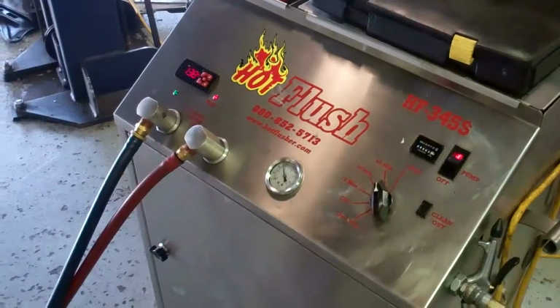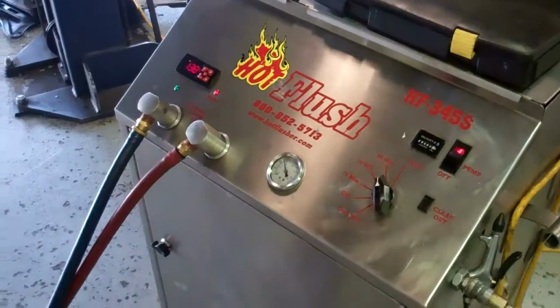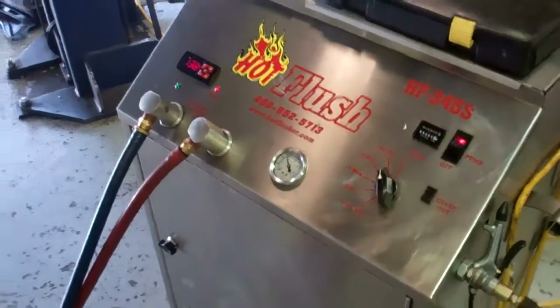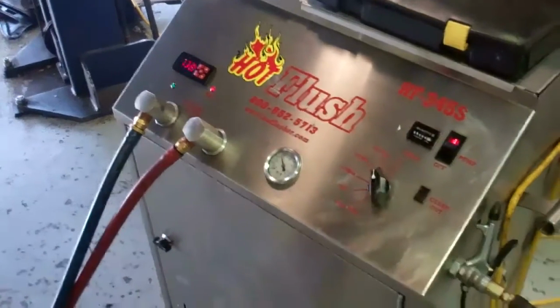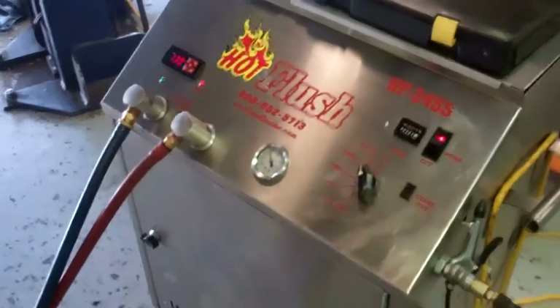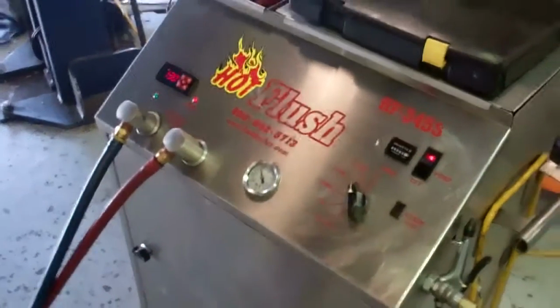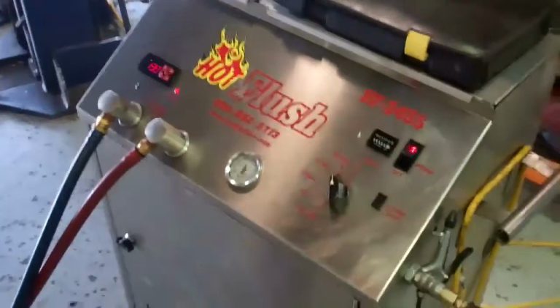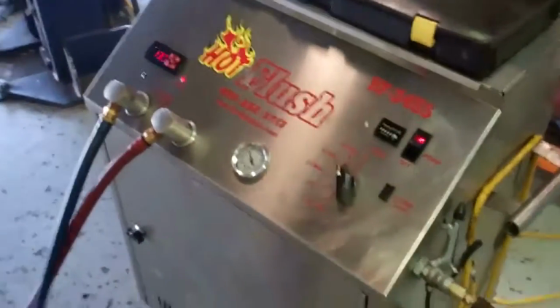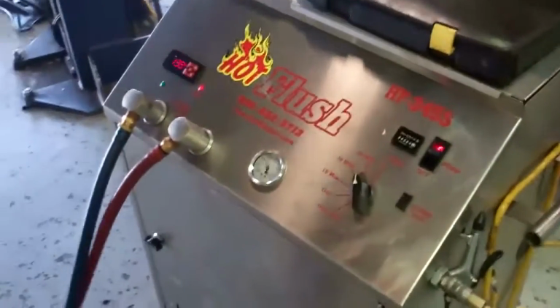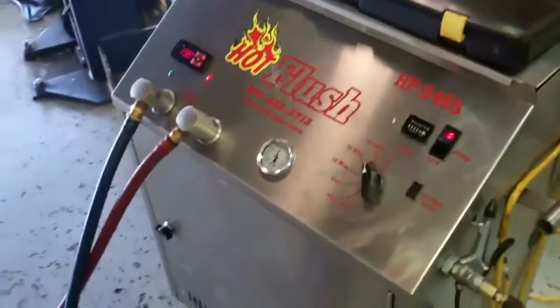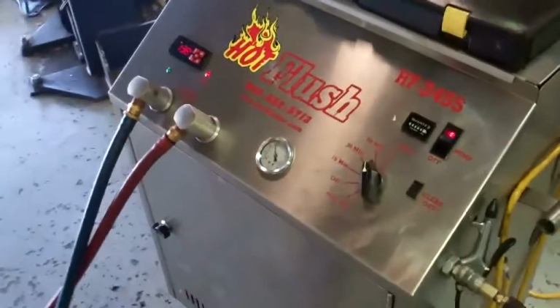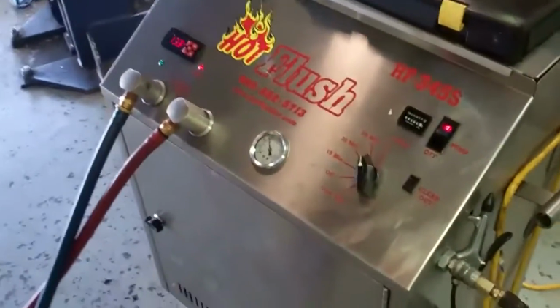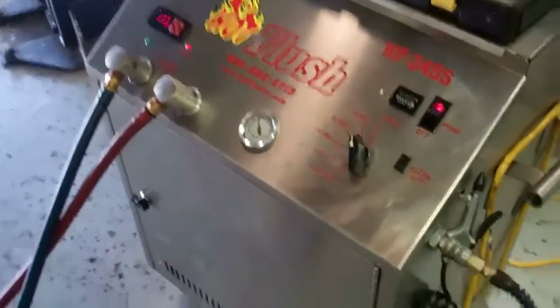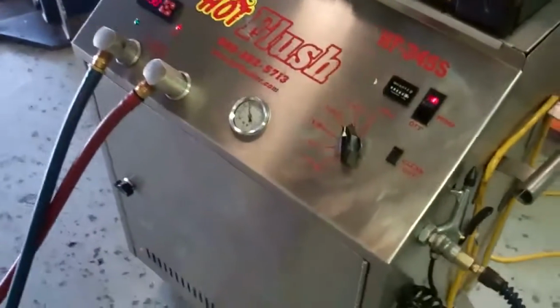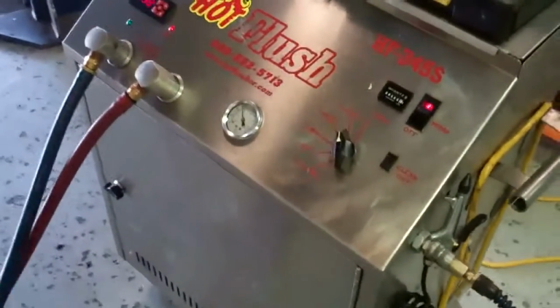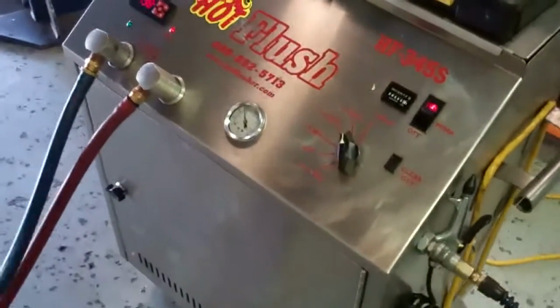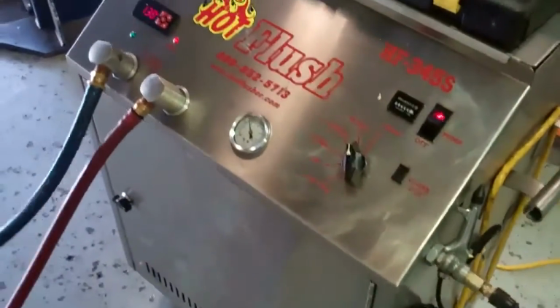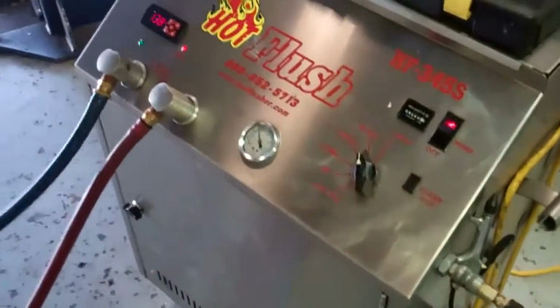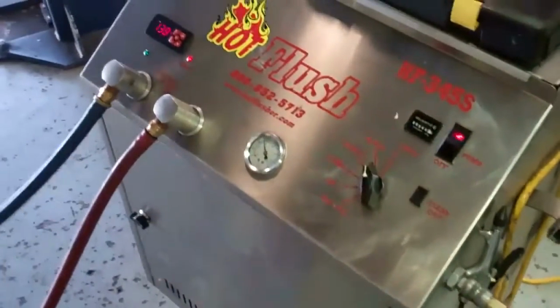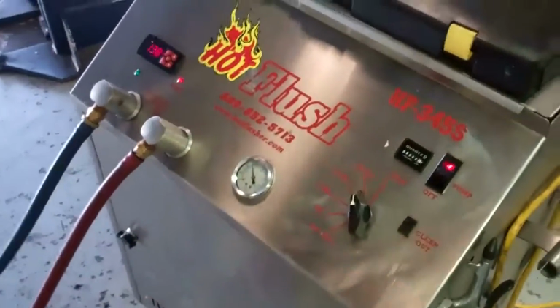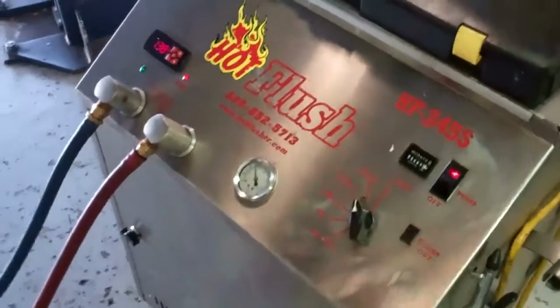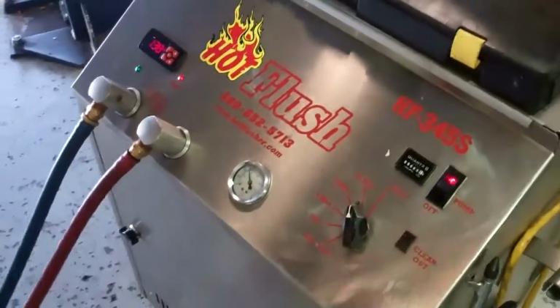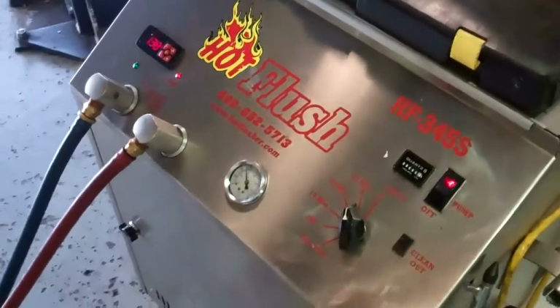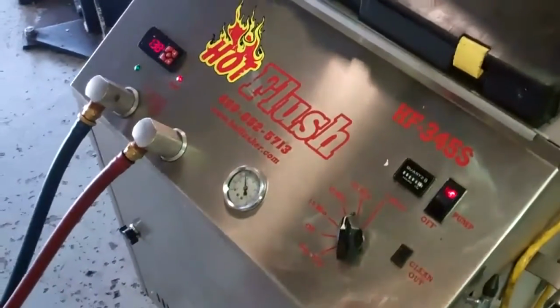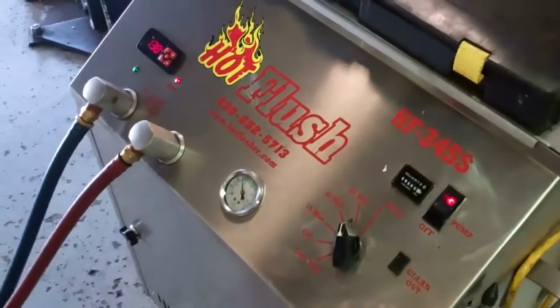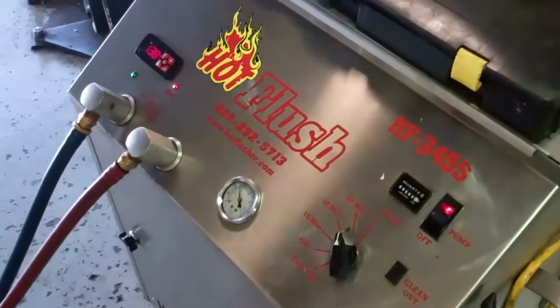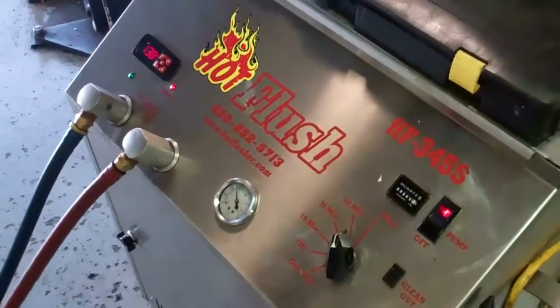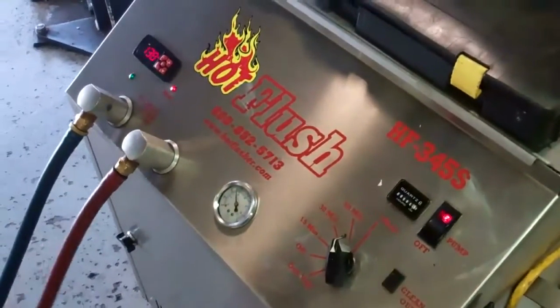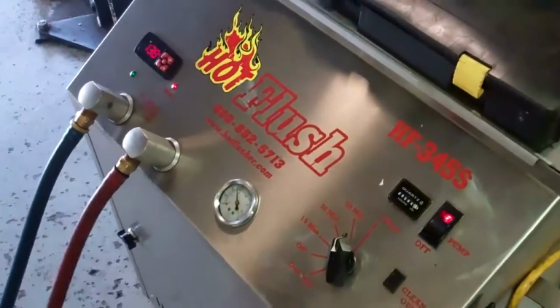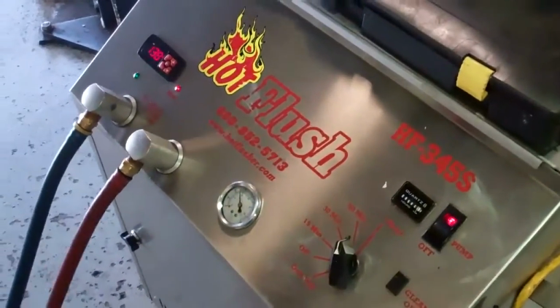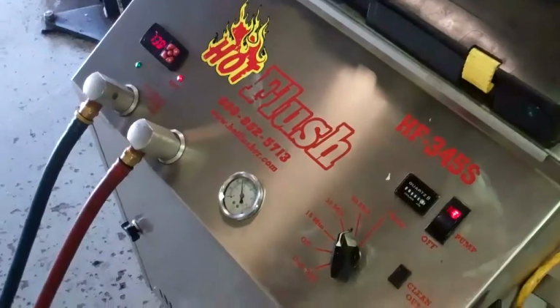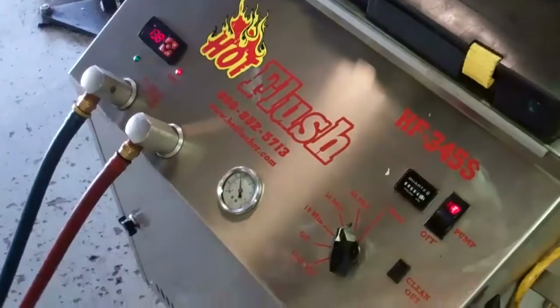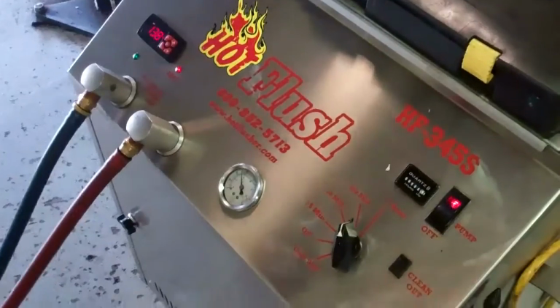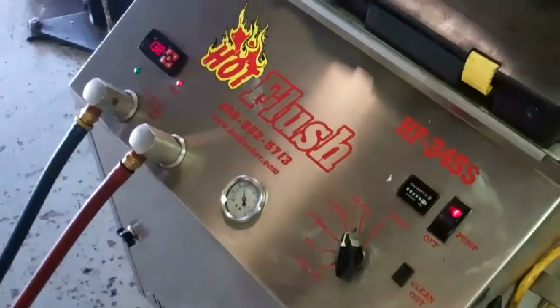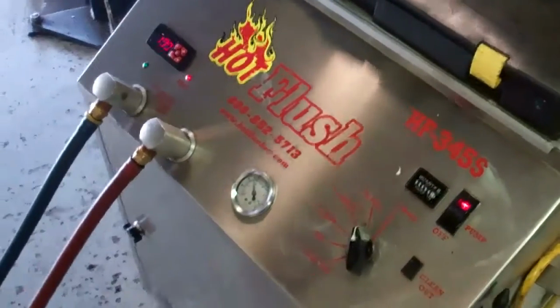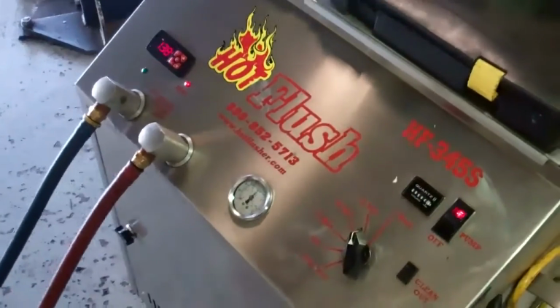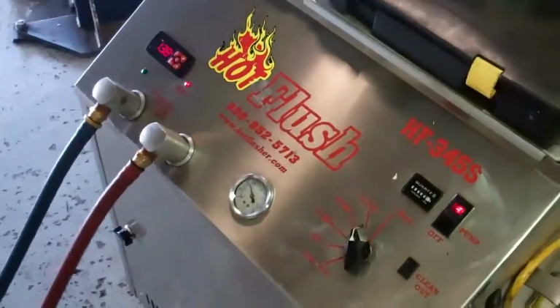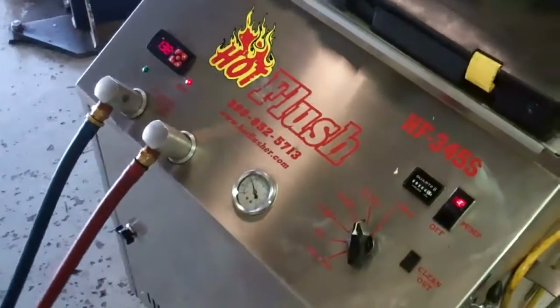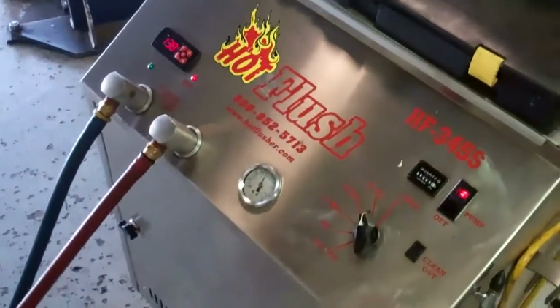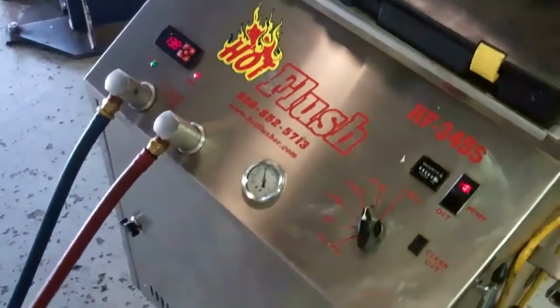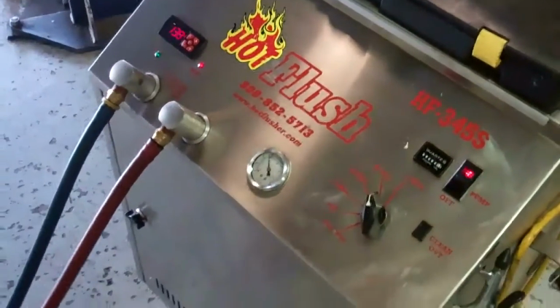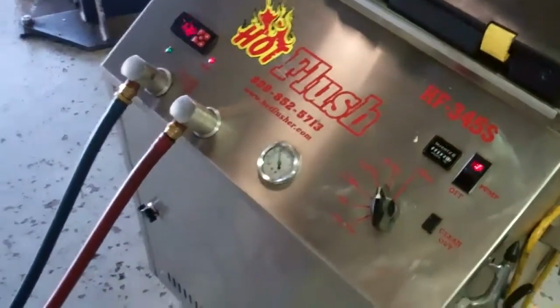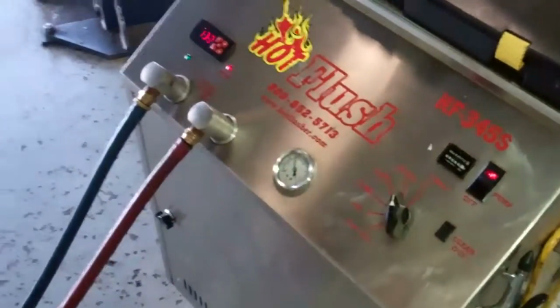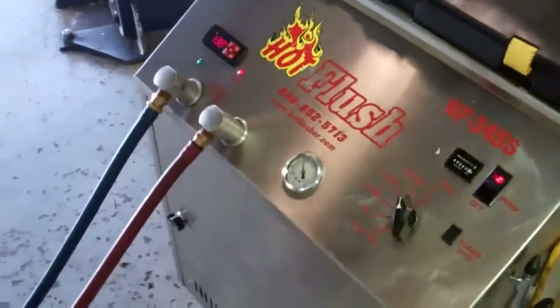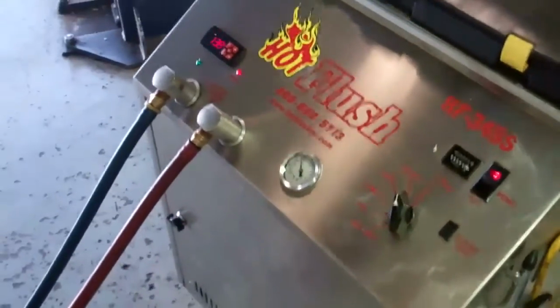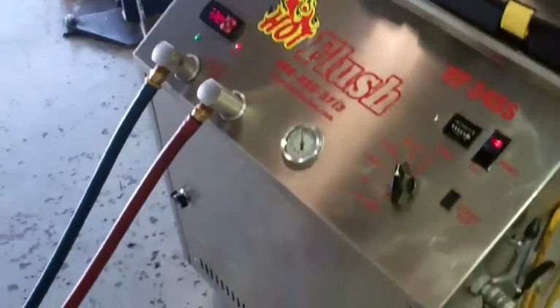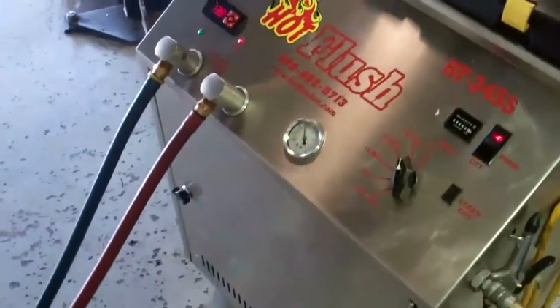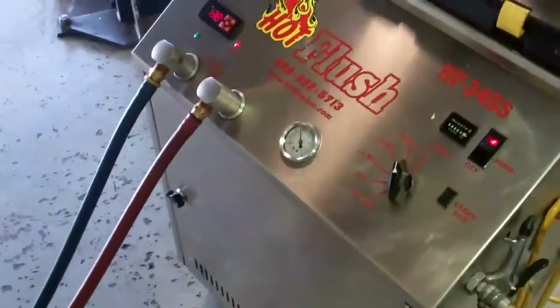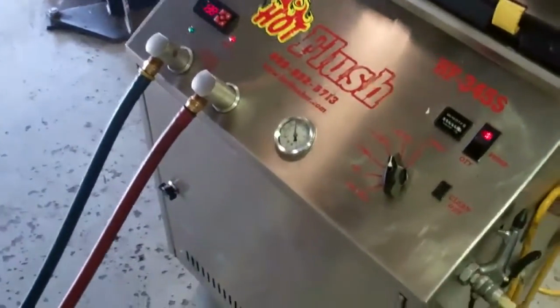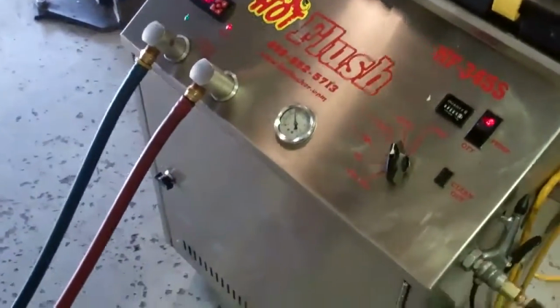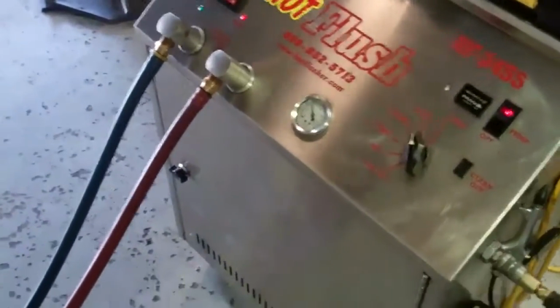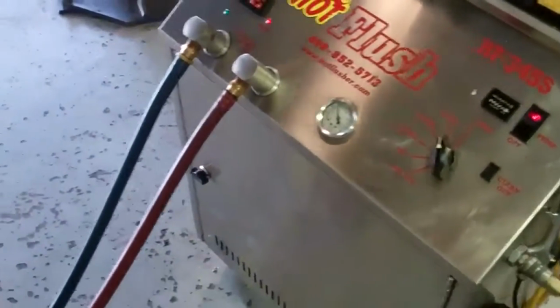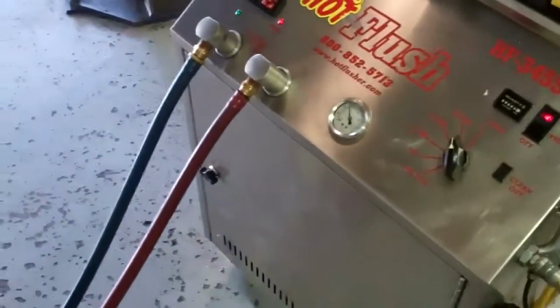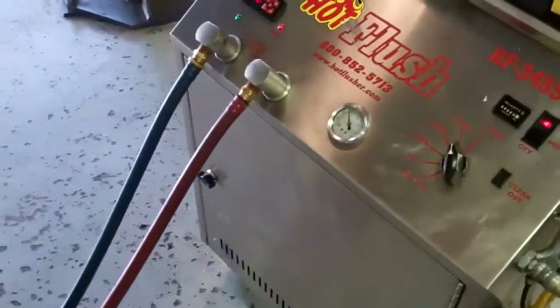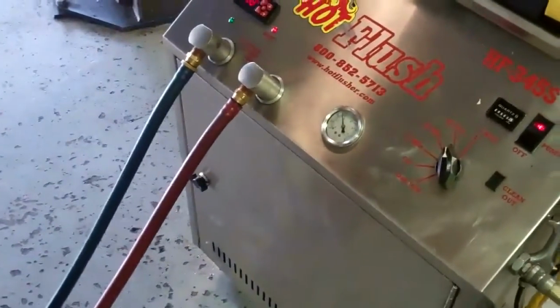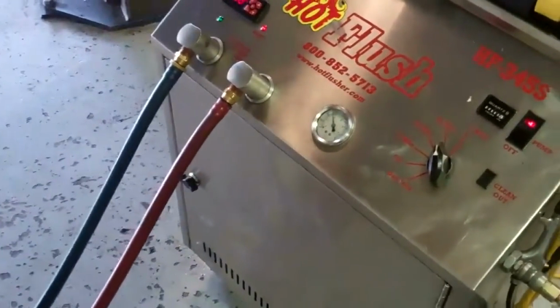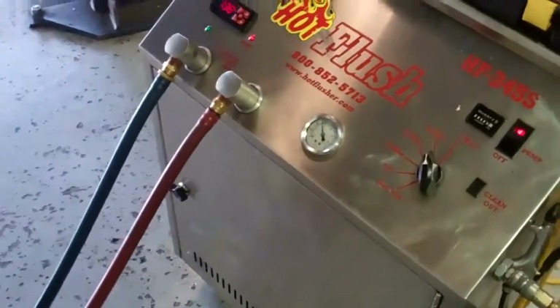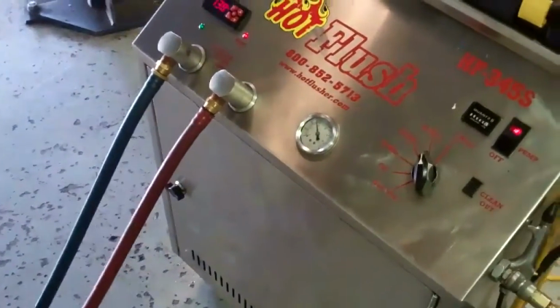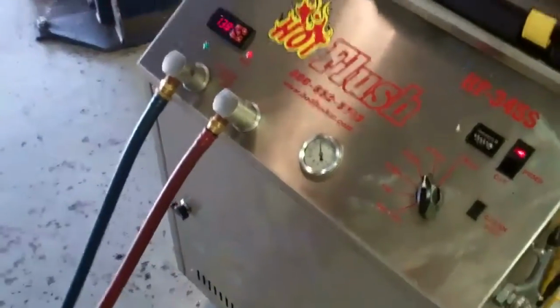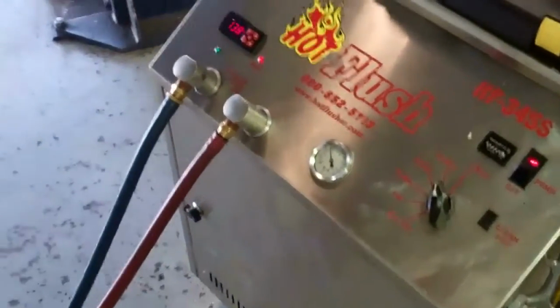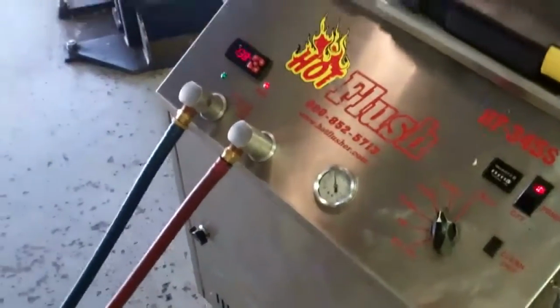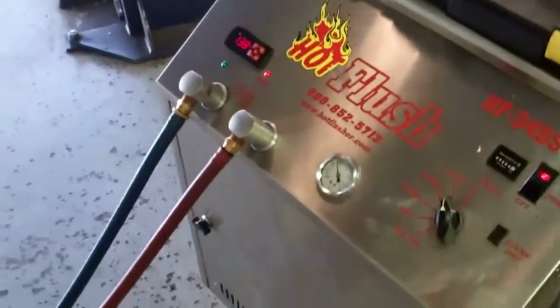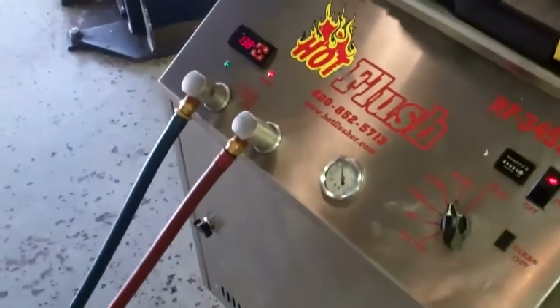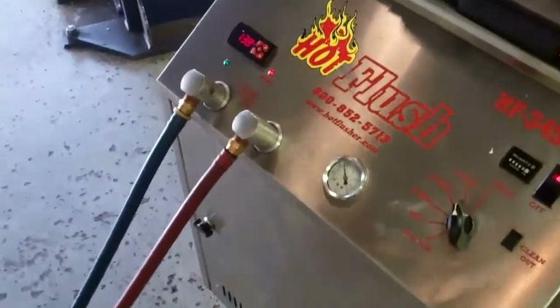This is a demonstration video of our hot flush machine. Now this isn't your vehicle — this is just an example of how it works.